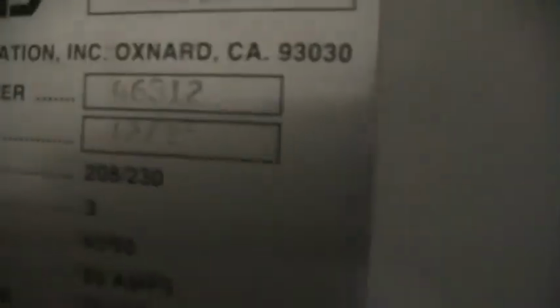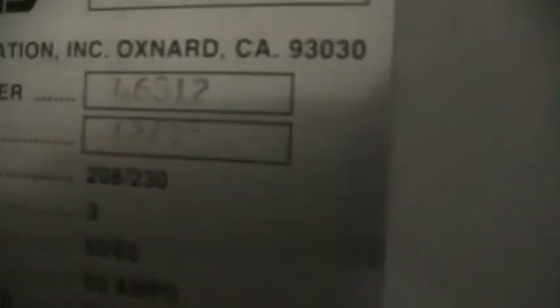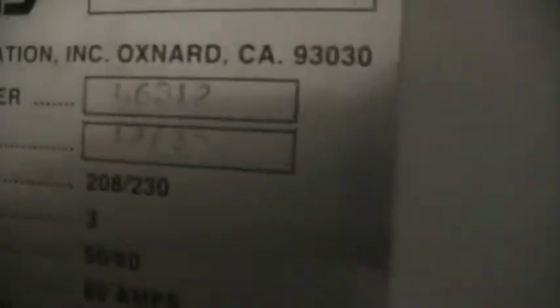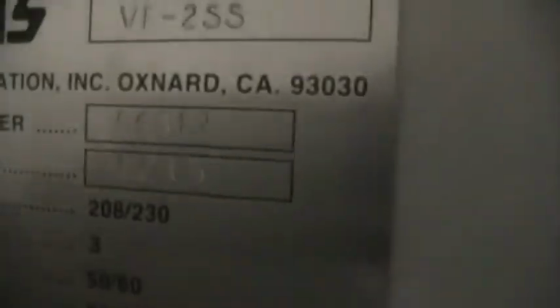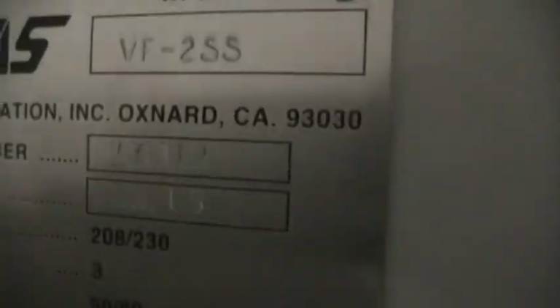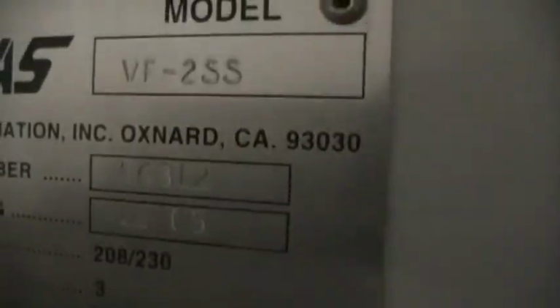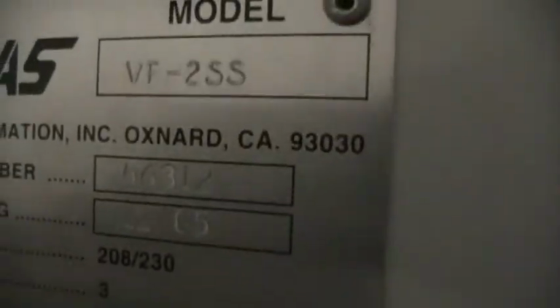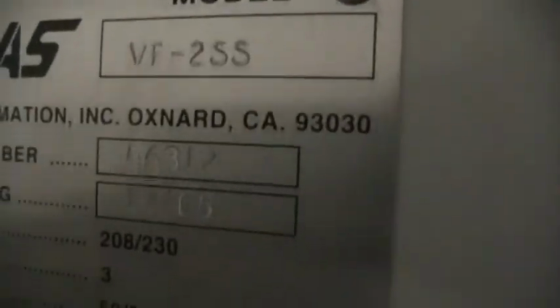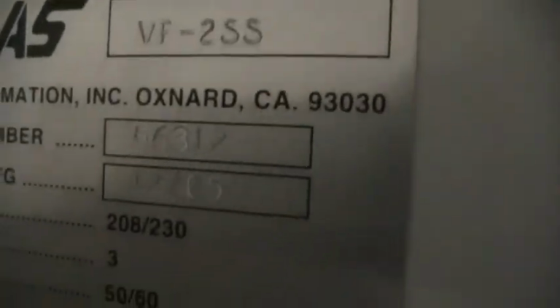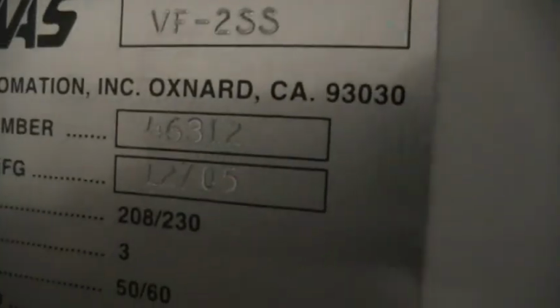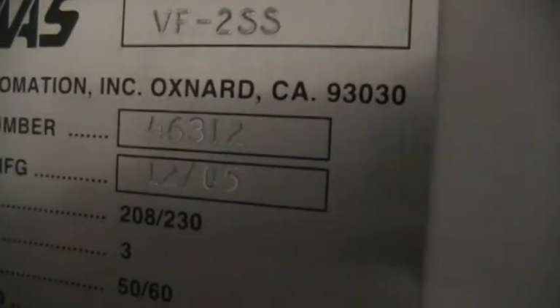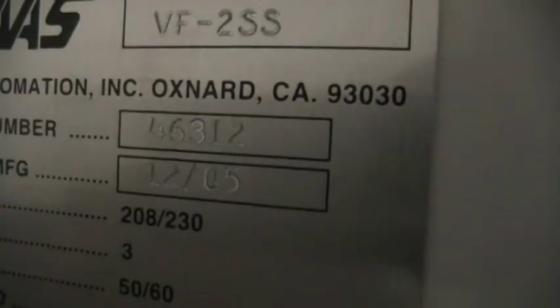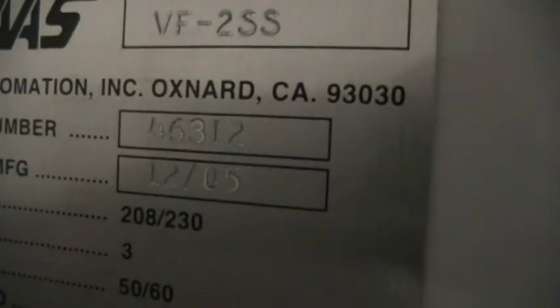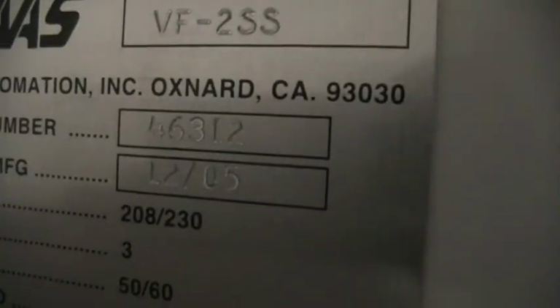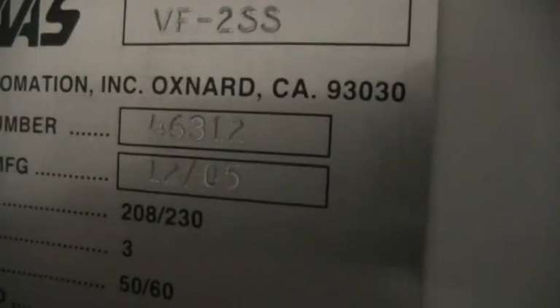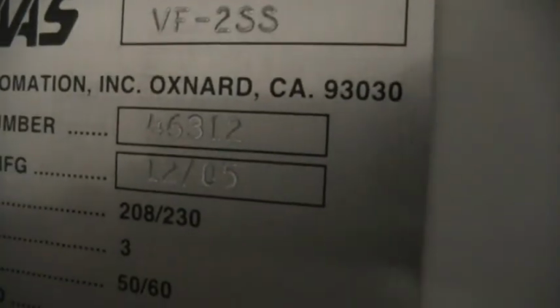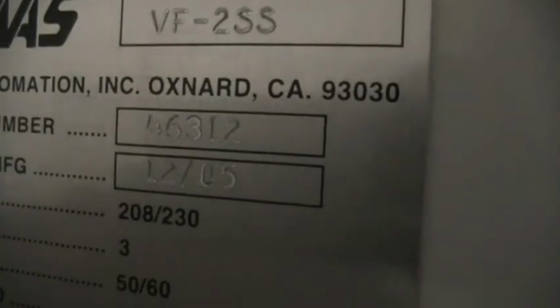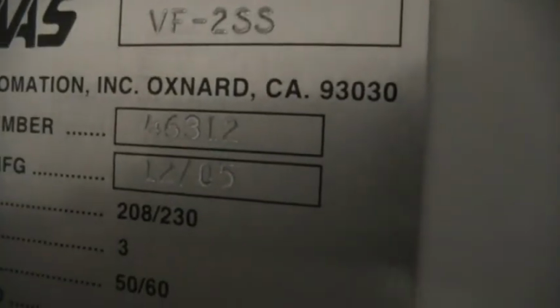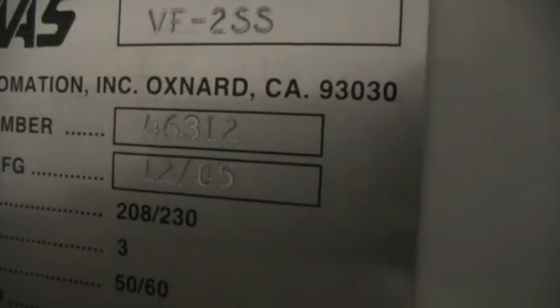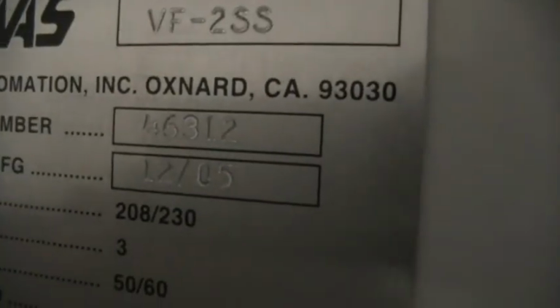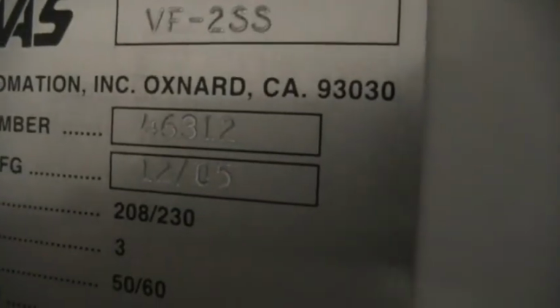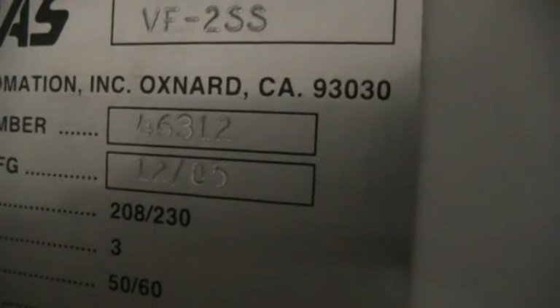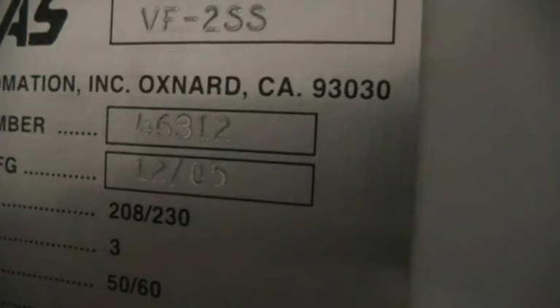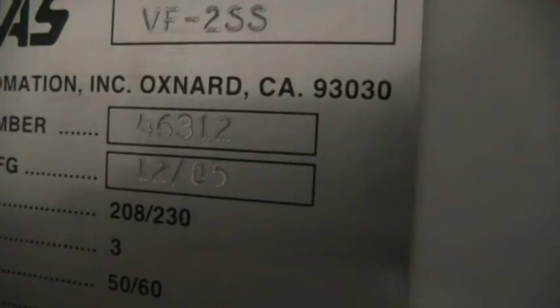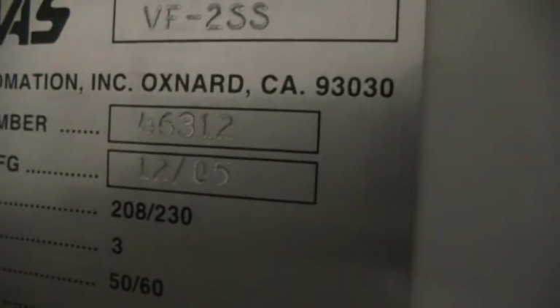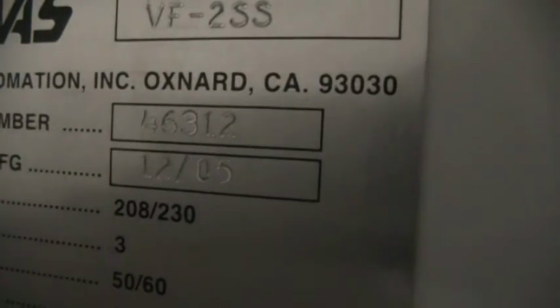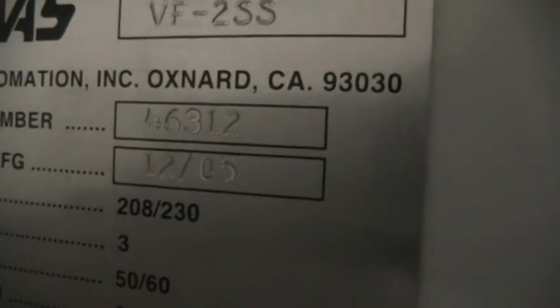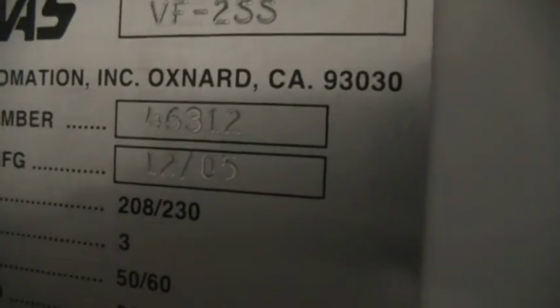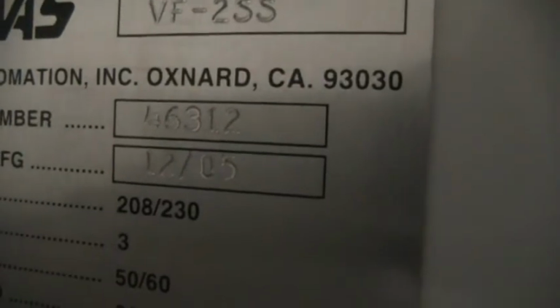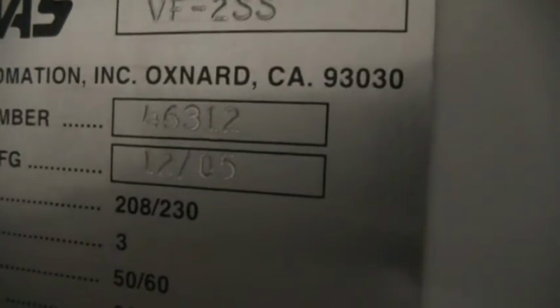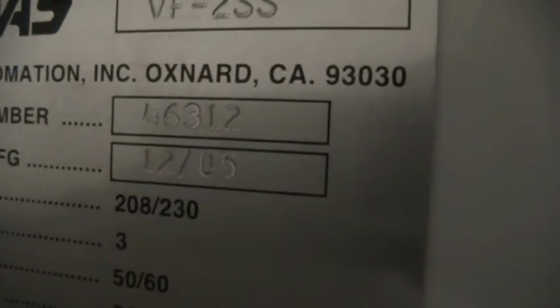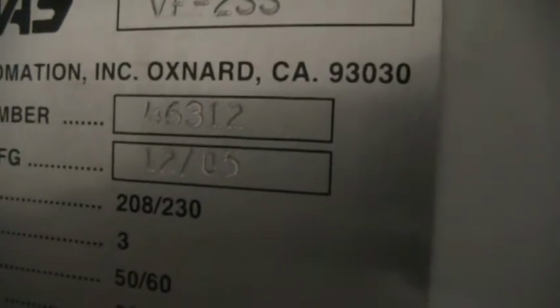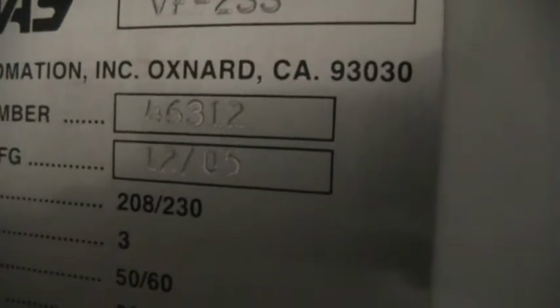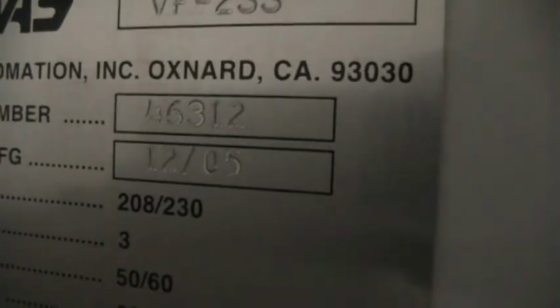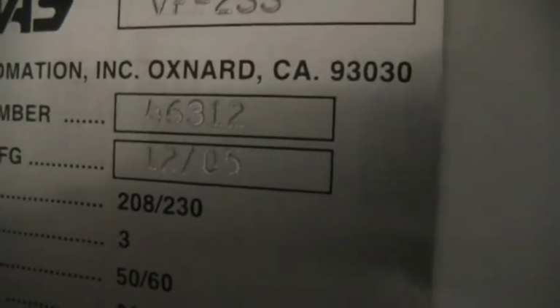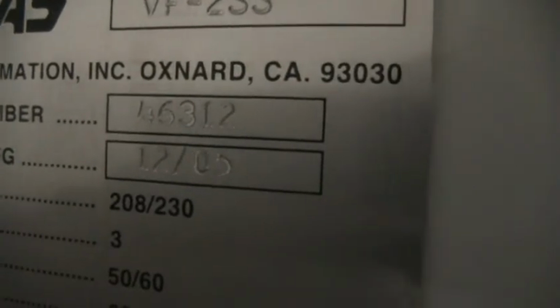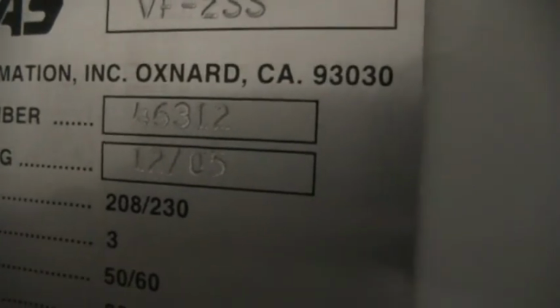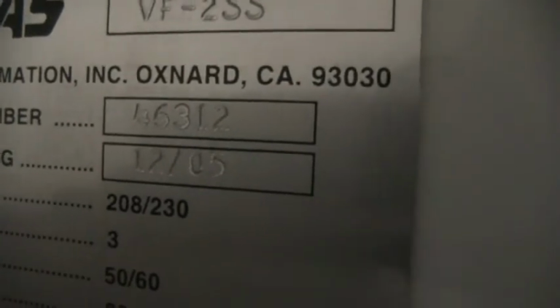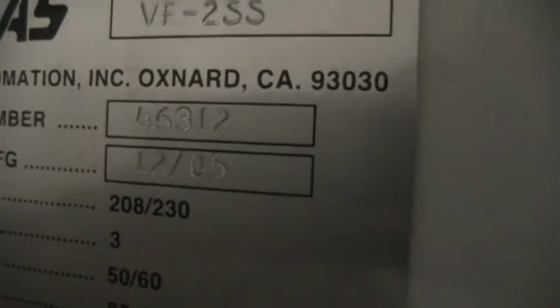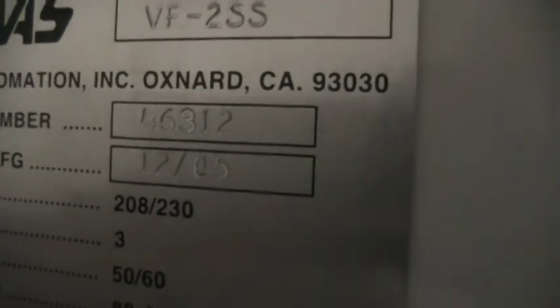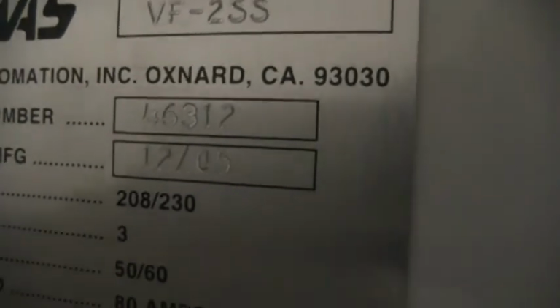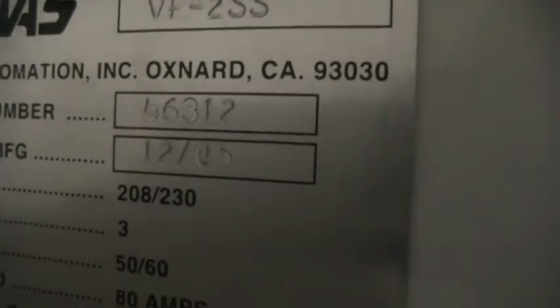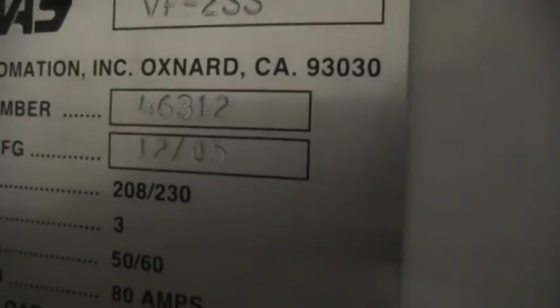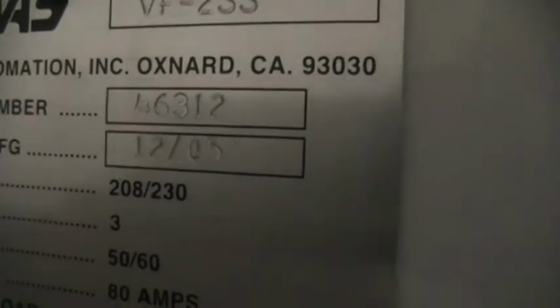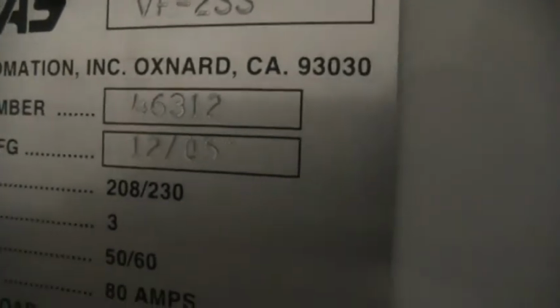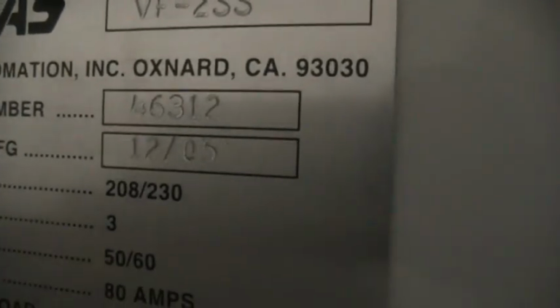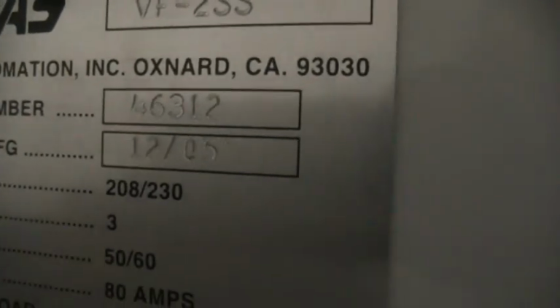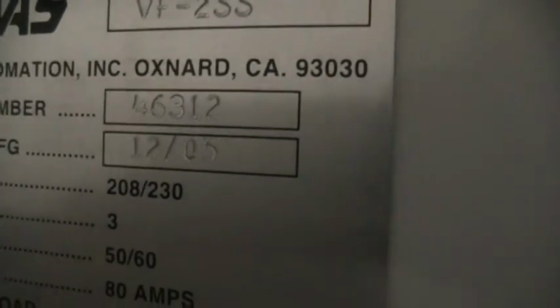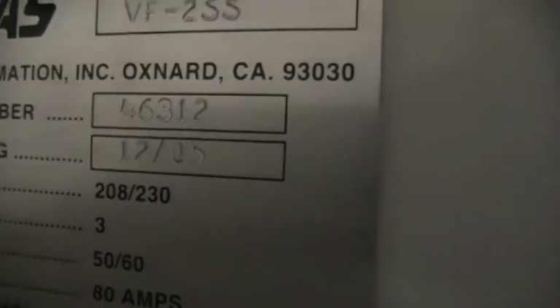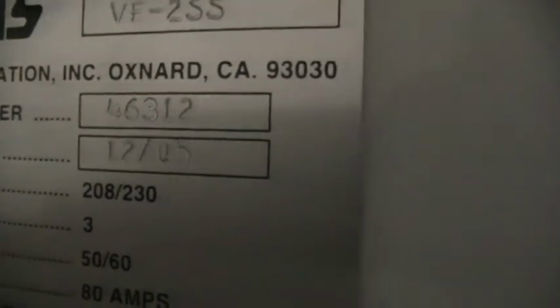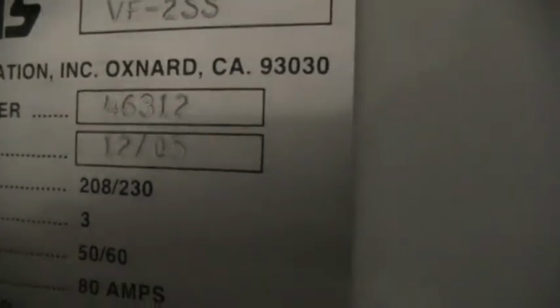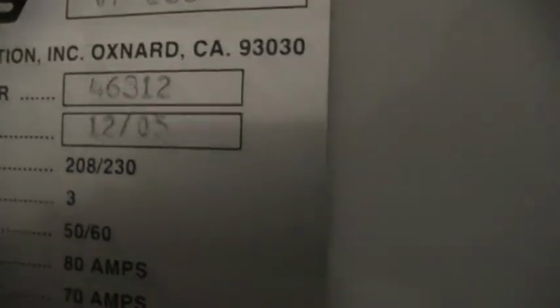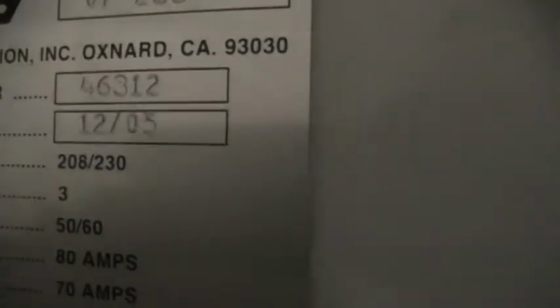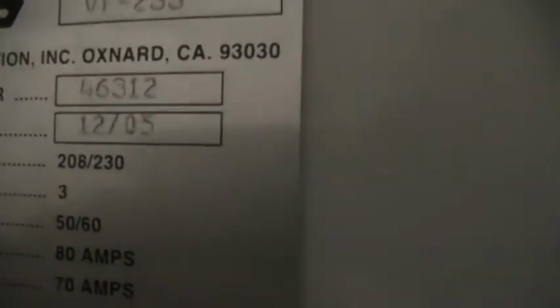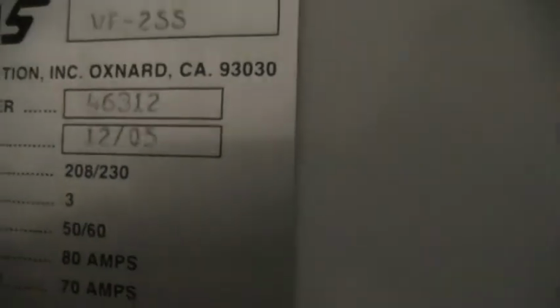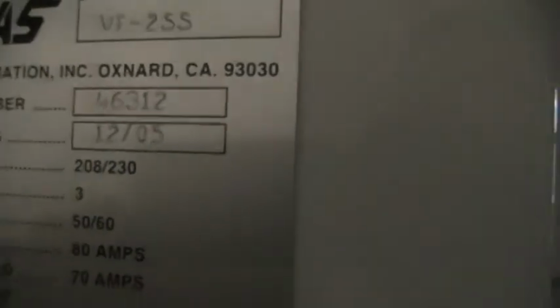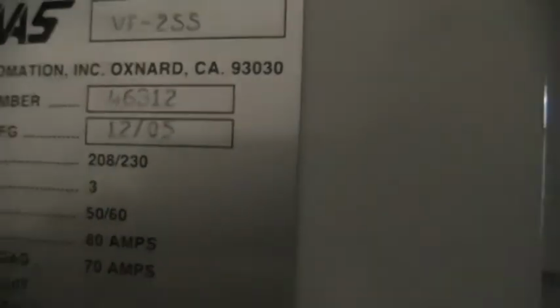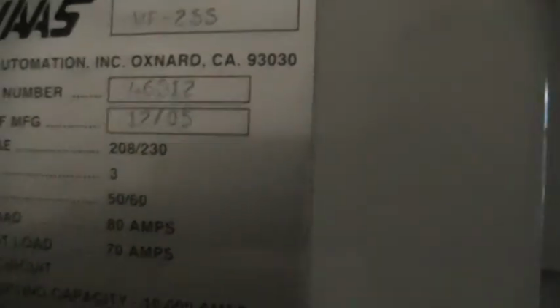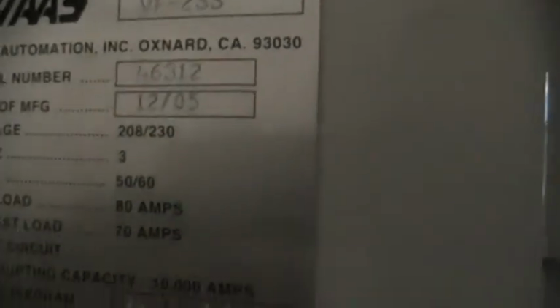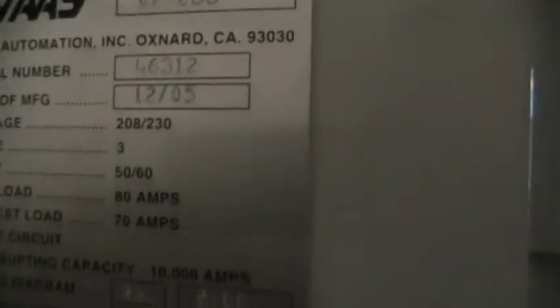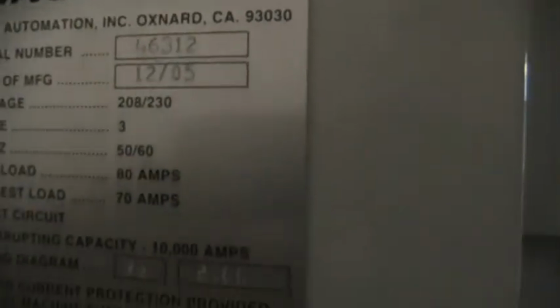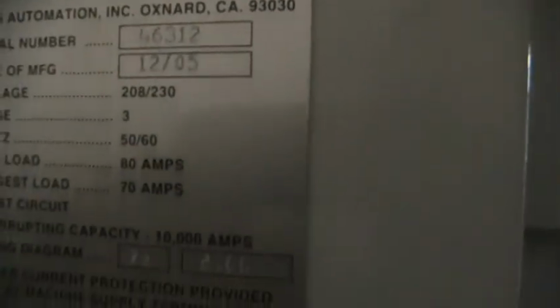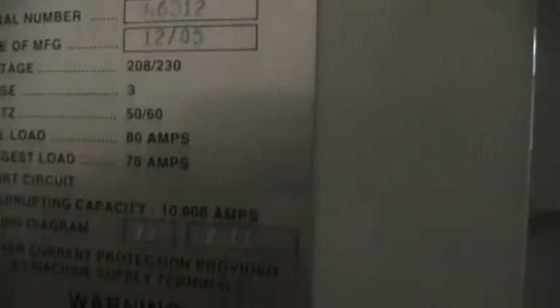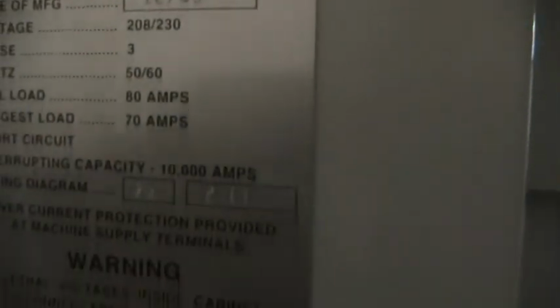The serial number is 46312, manufactured in December of 2005, installed in 2006.